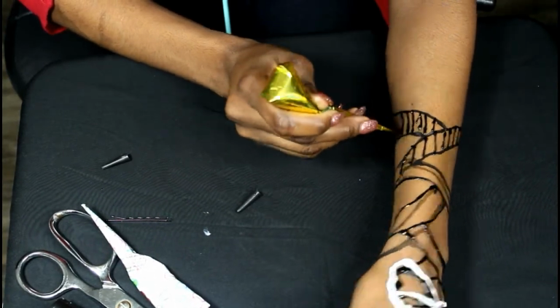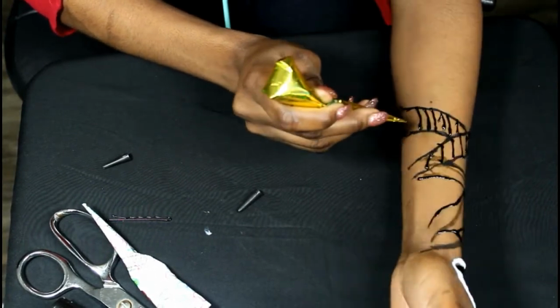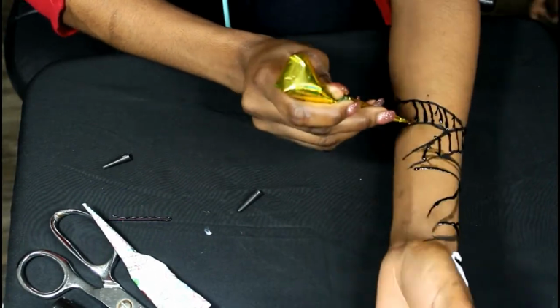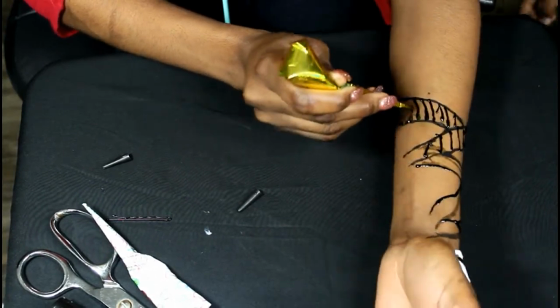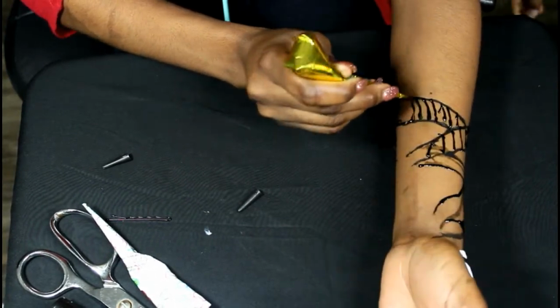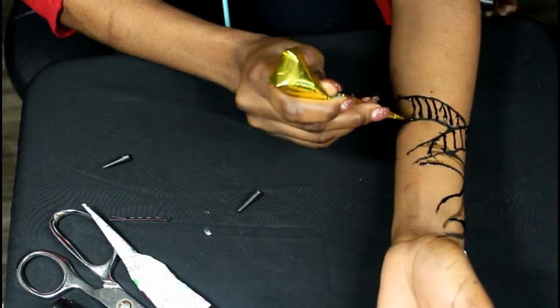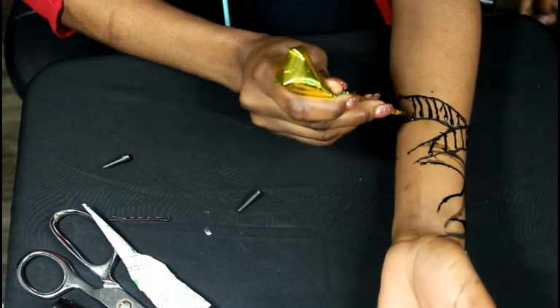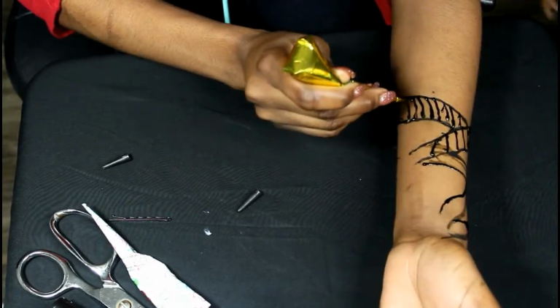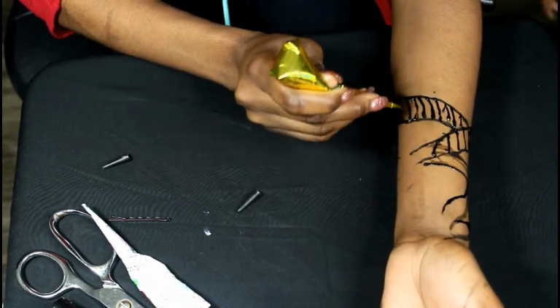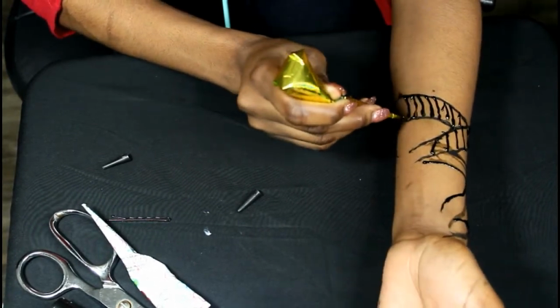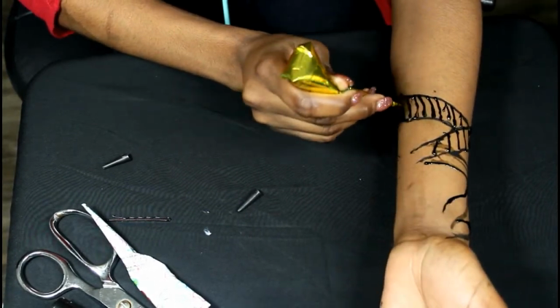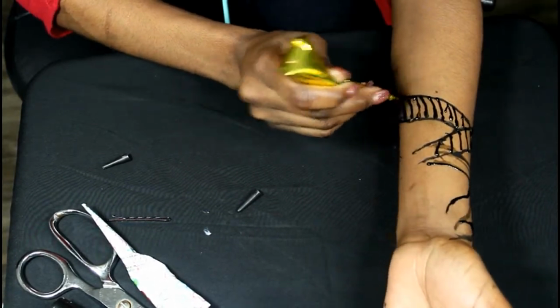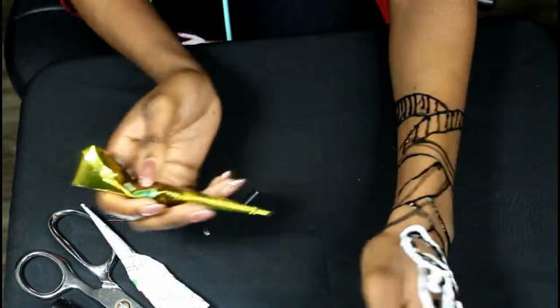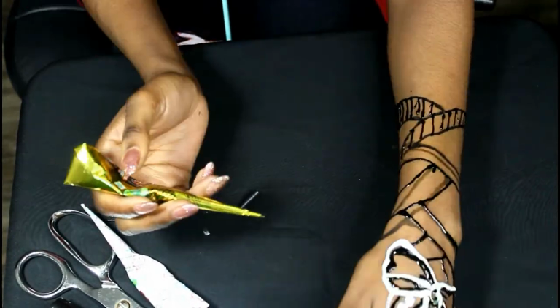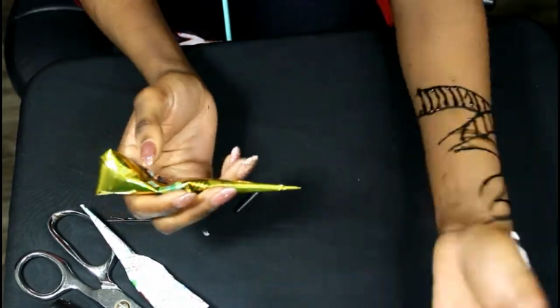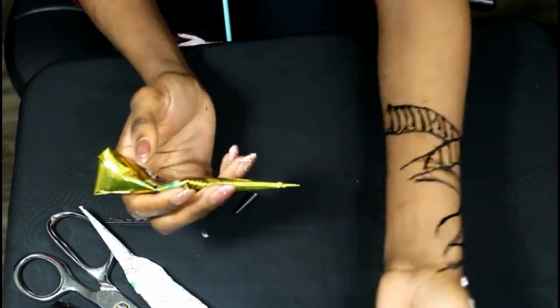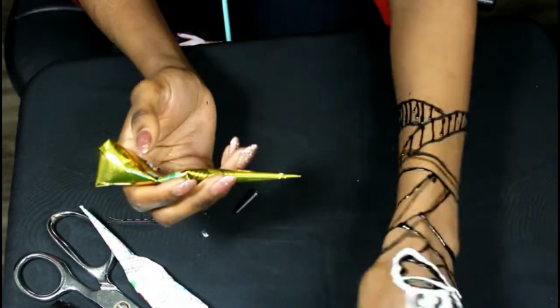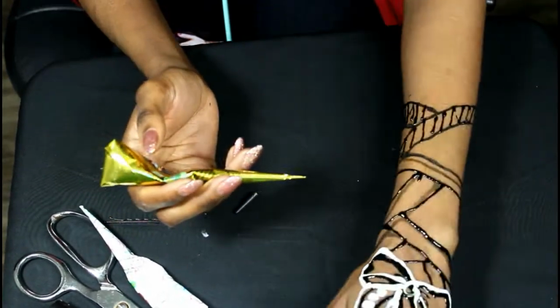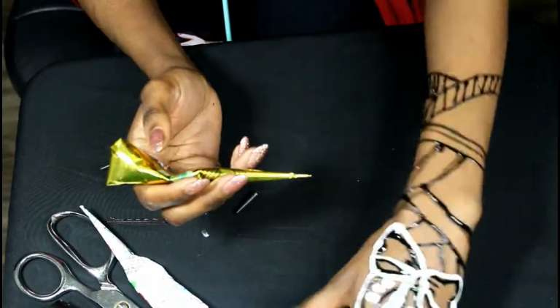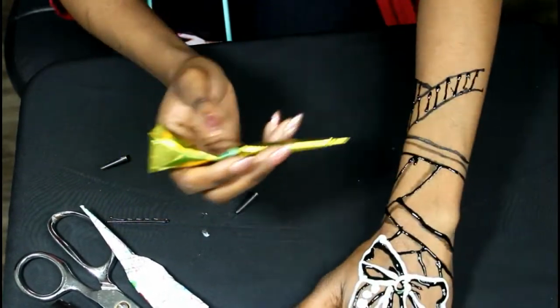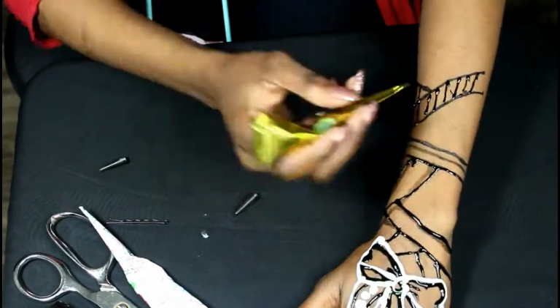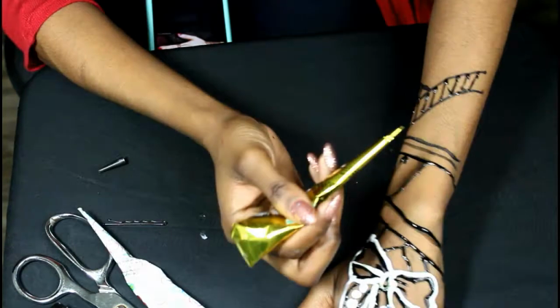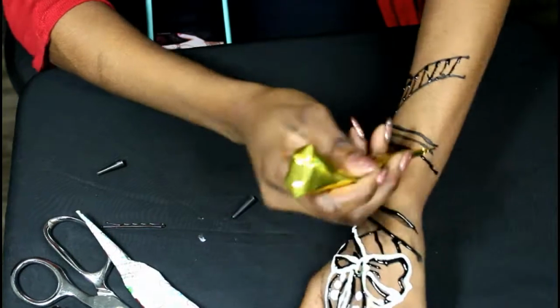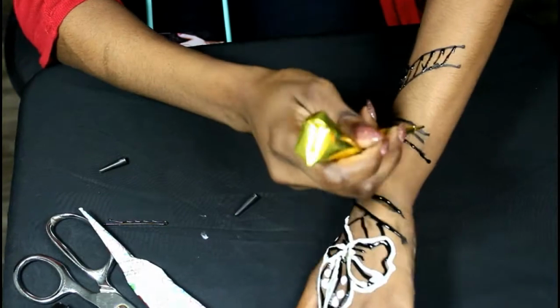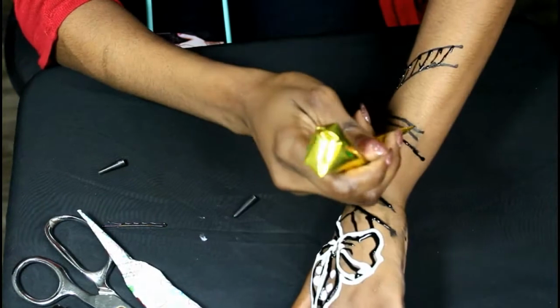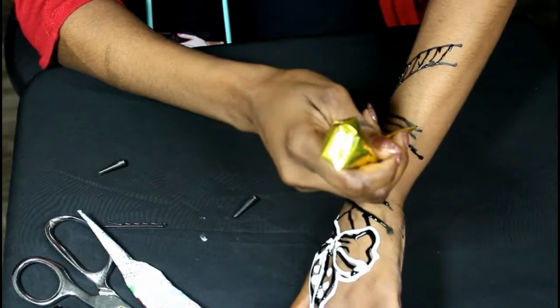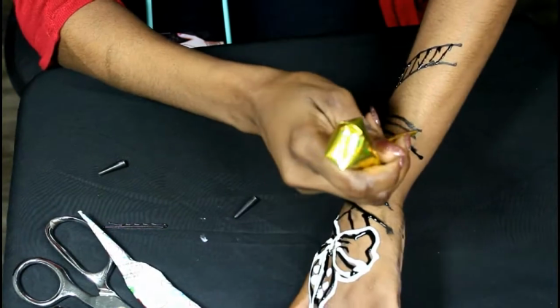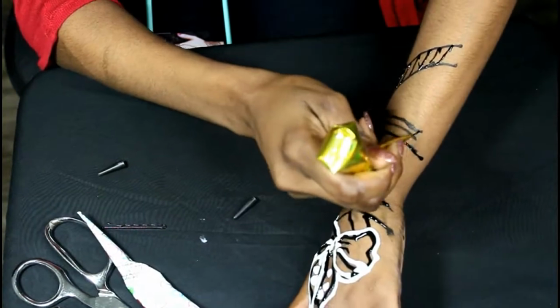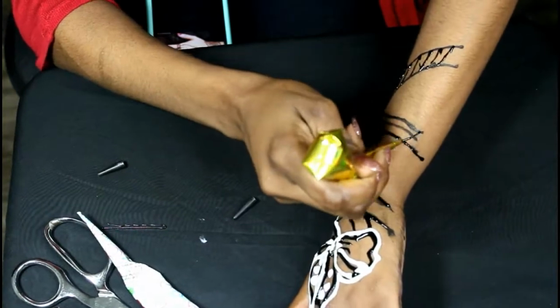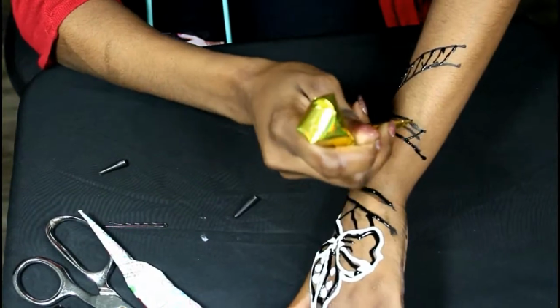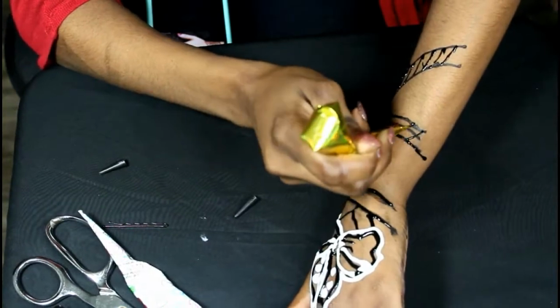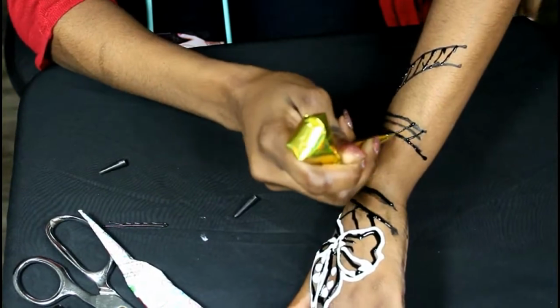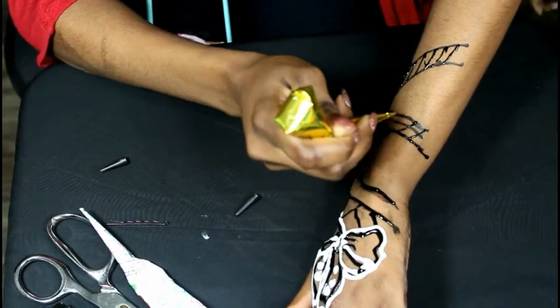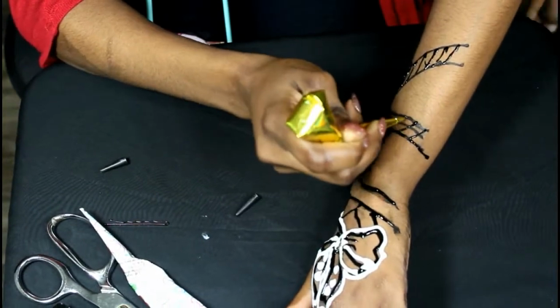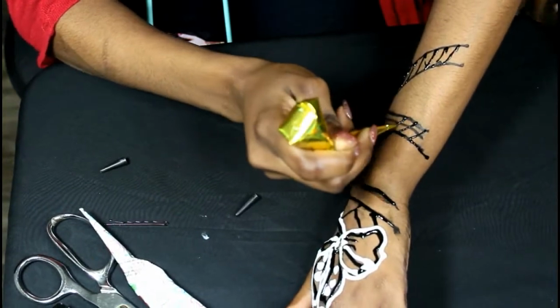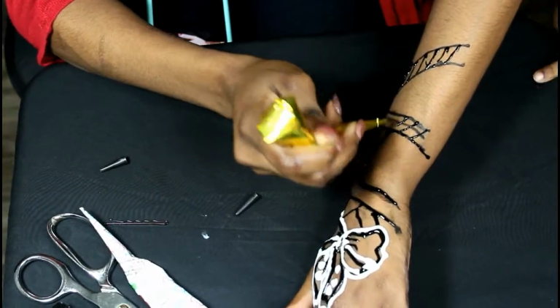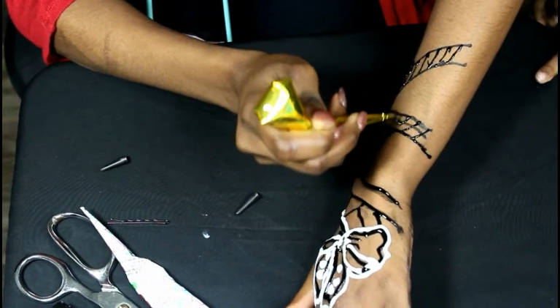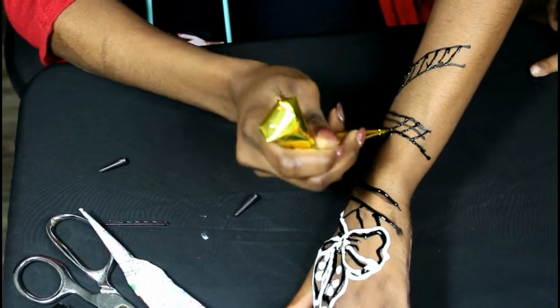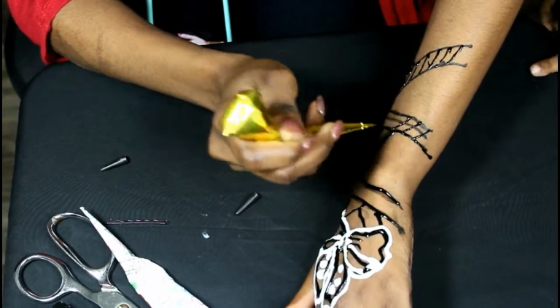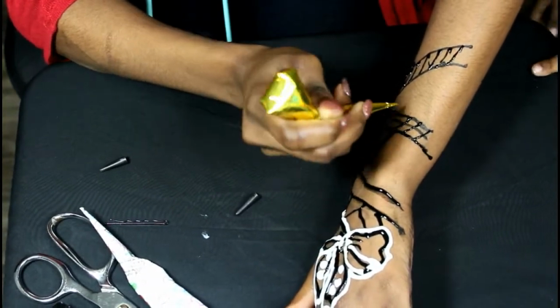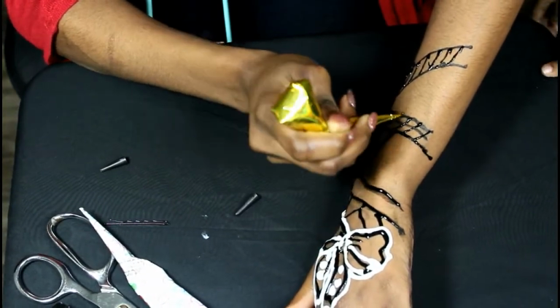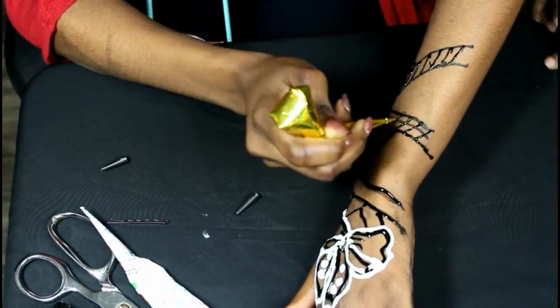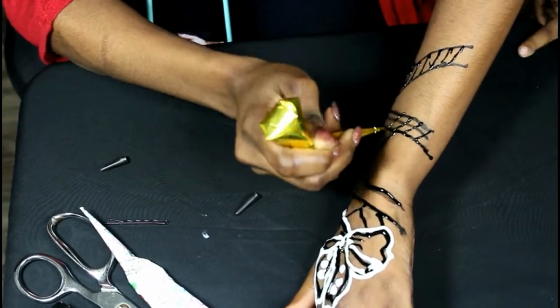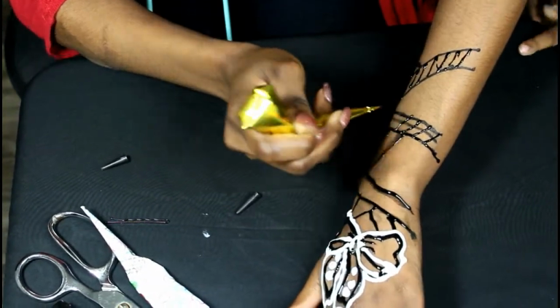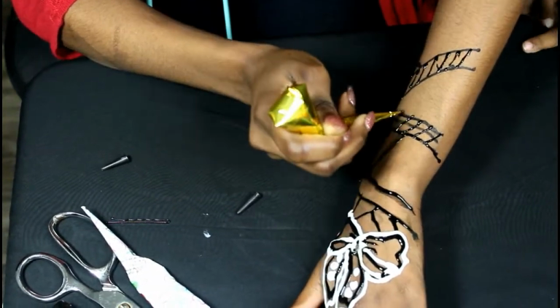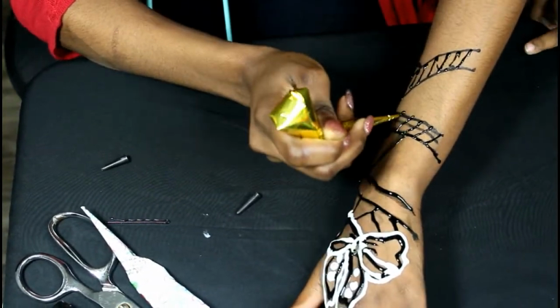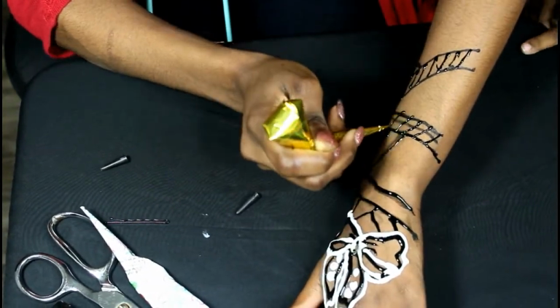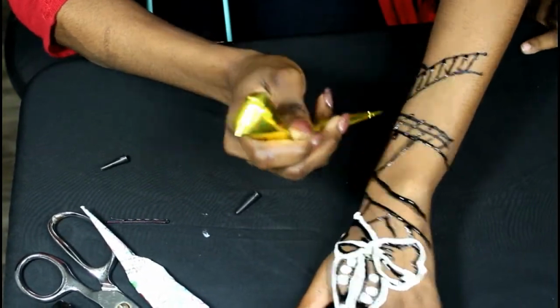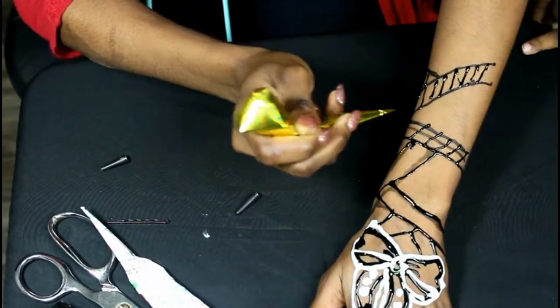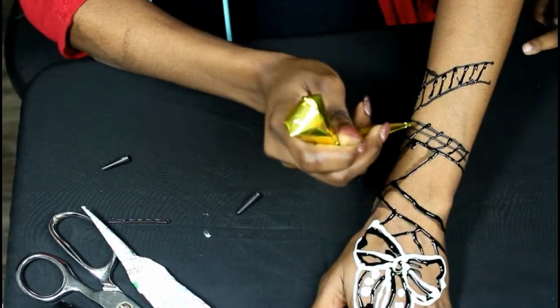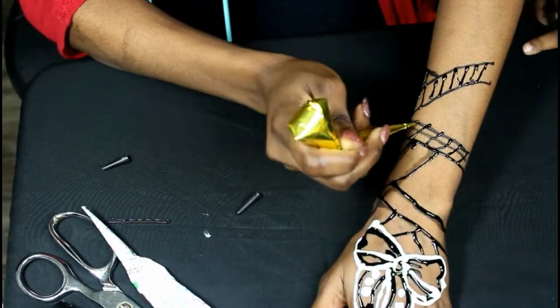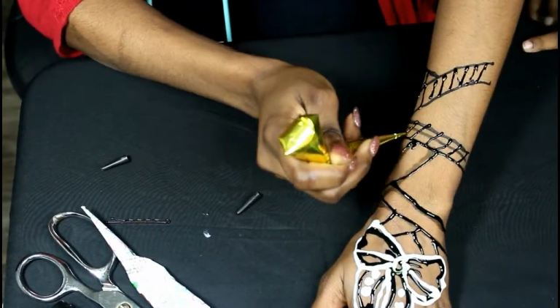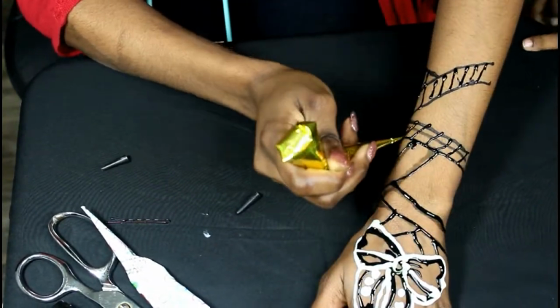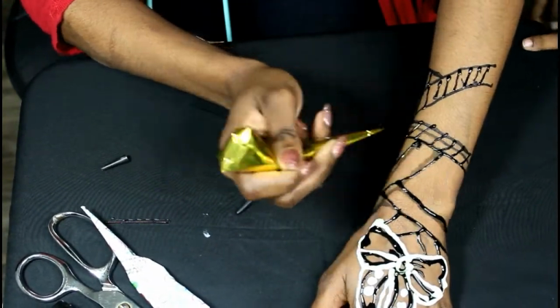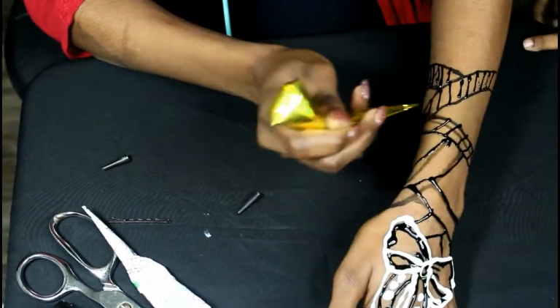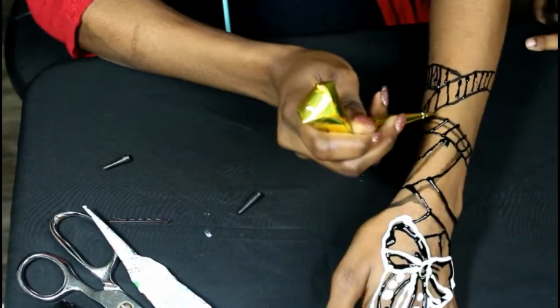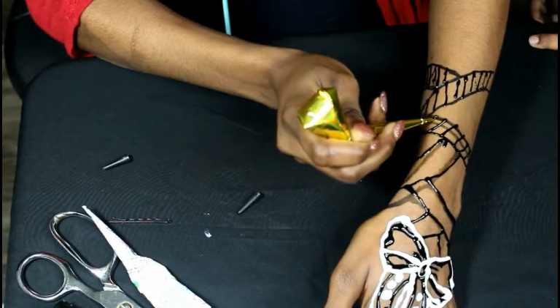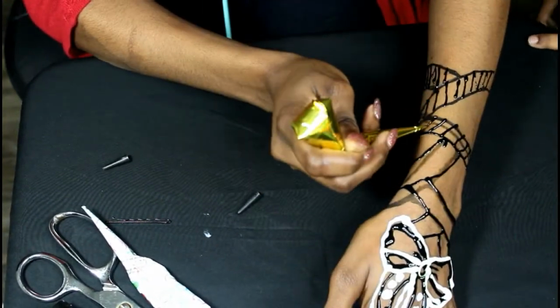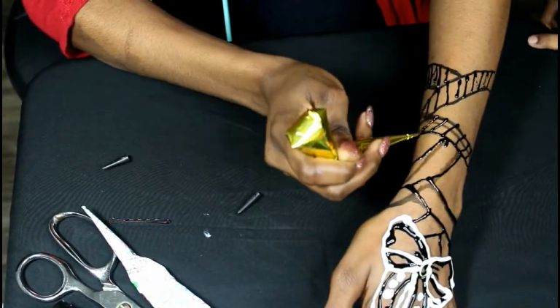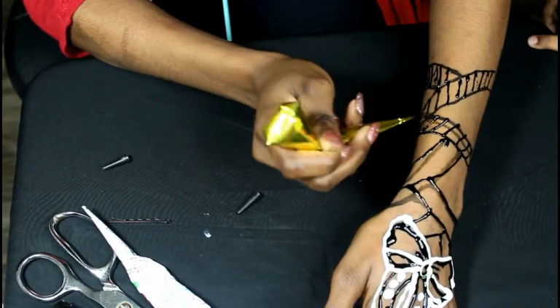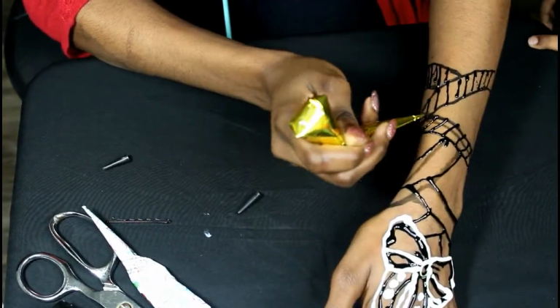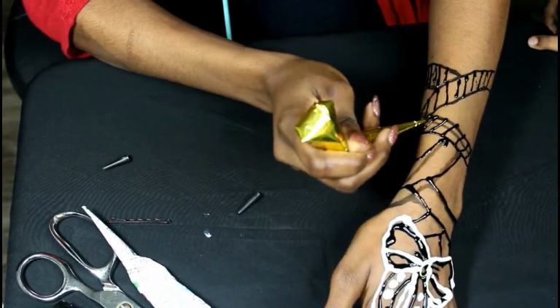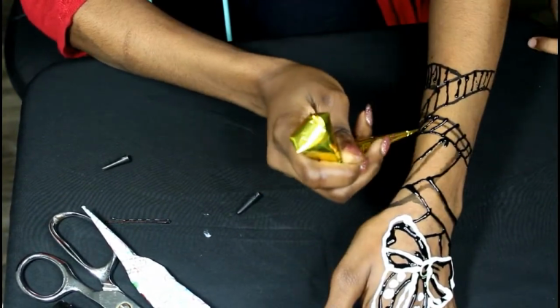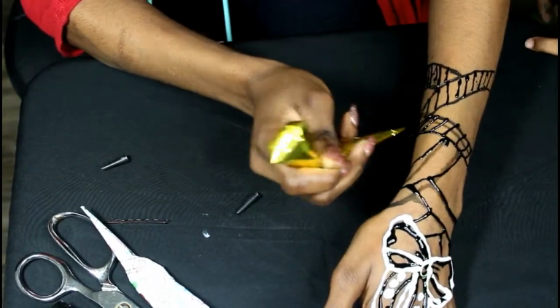I'm not the best artist, but I'm just showing you an example of what you could do. This is actually kind of my first time using henna without a stencil.